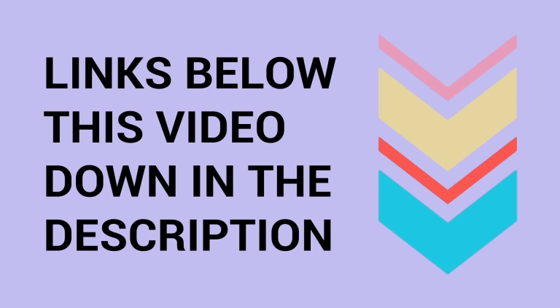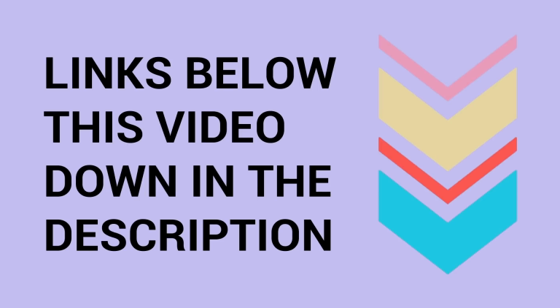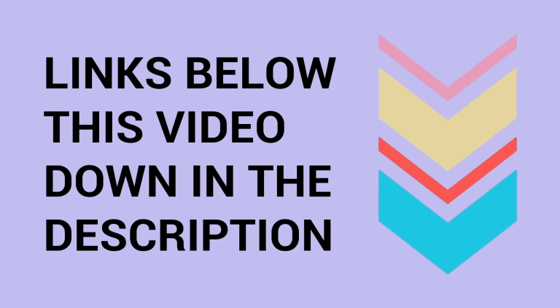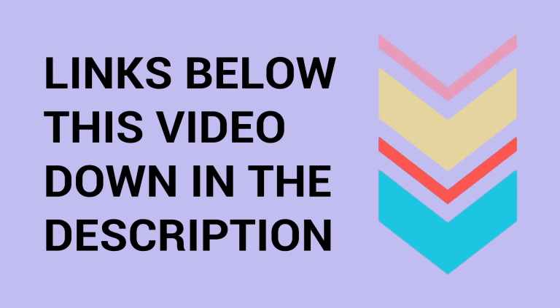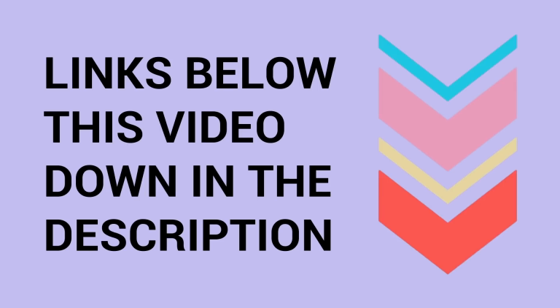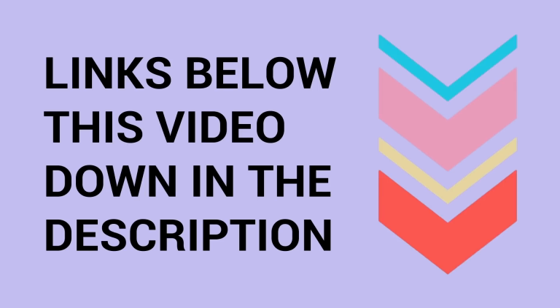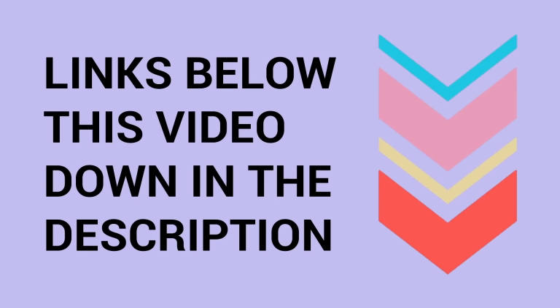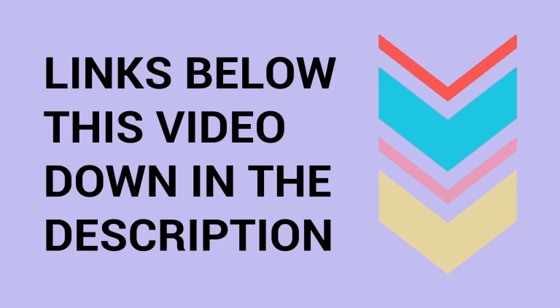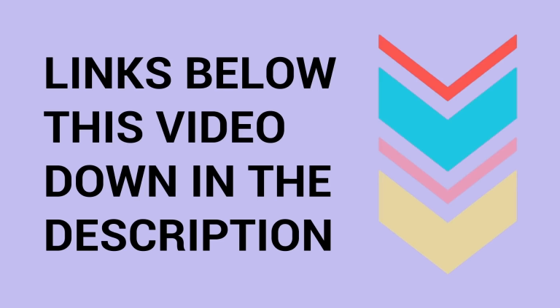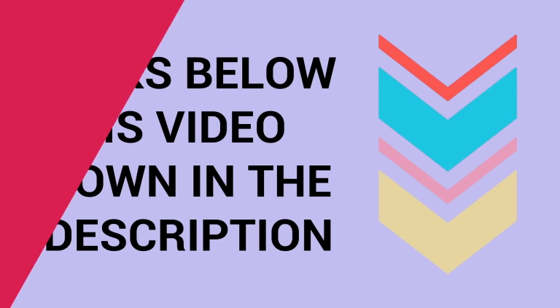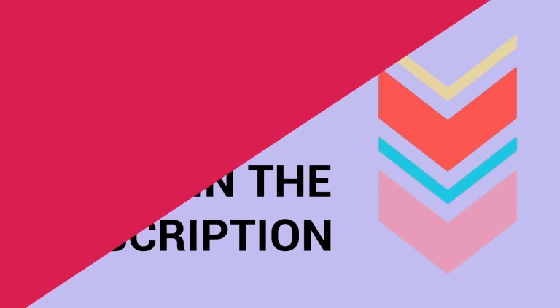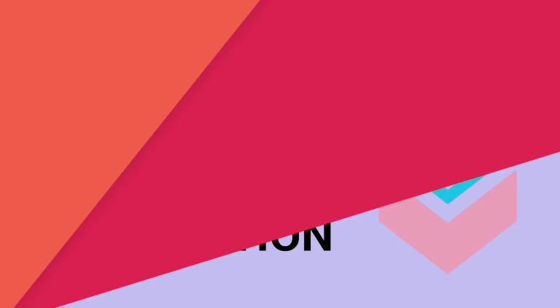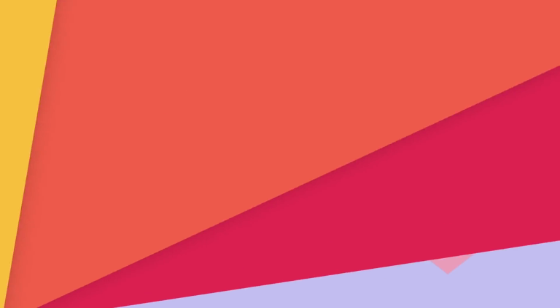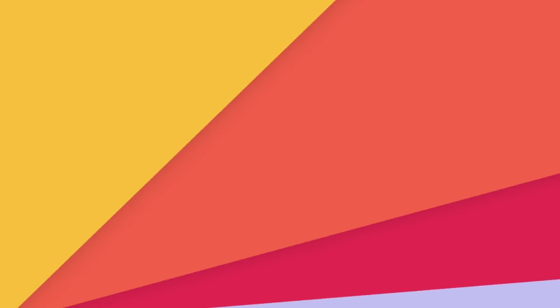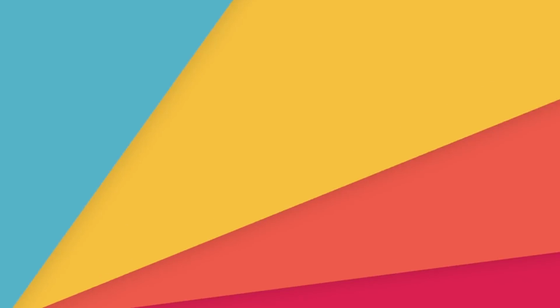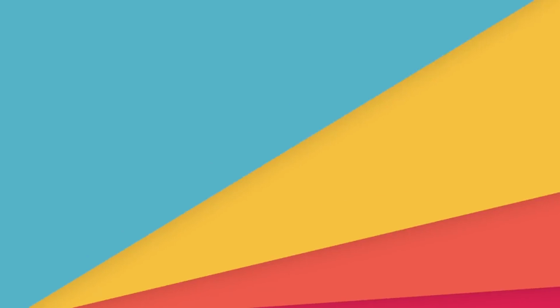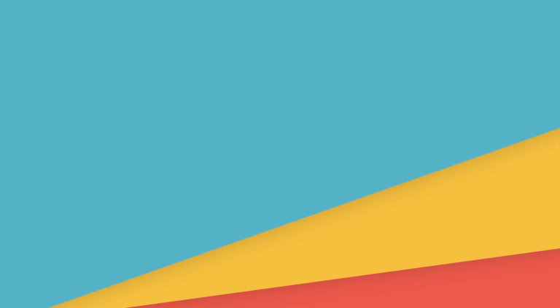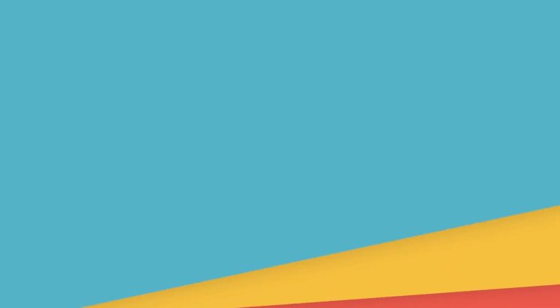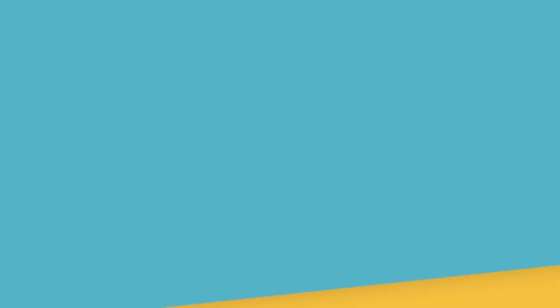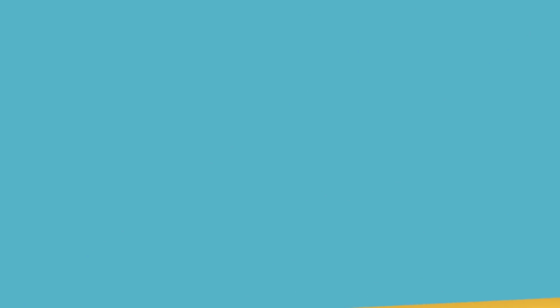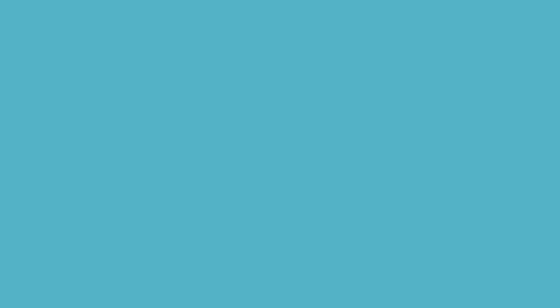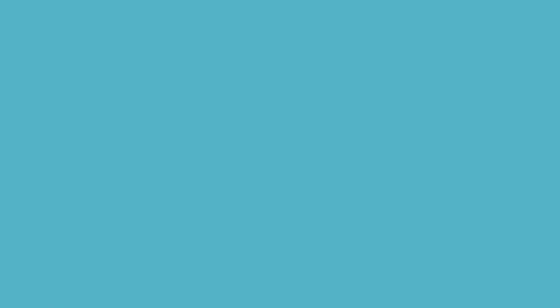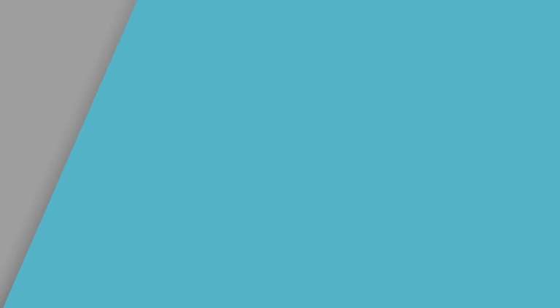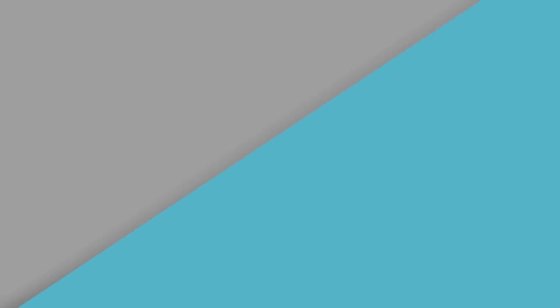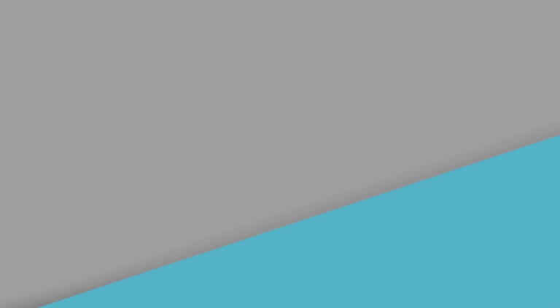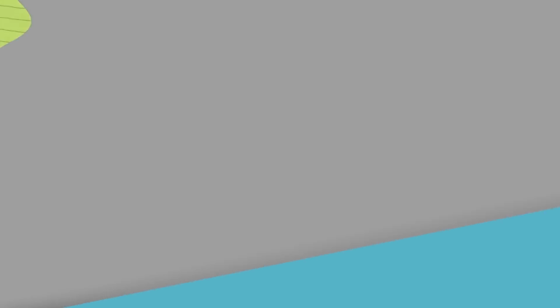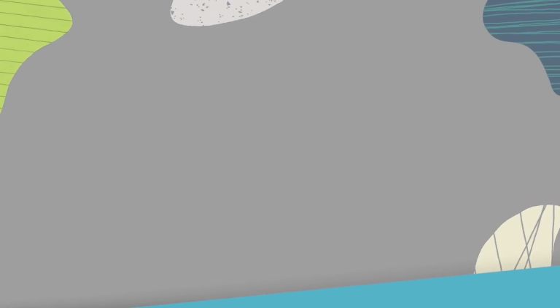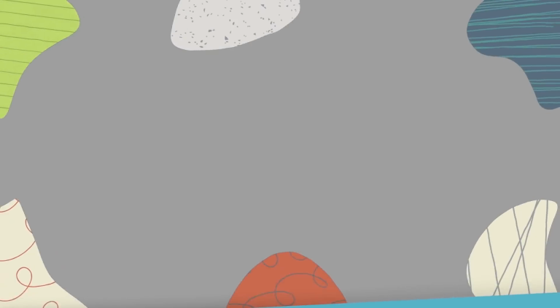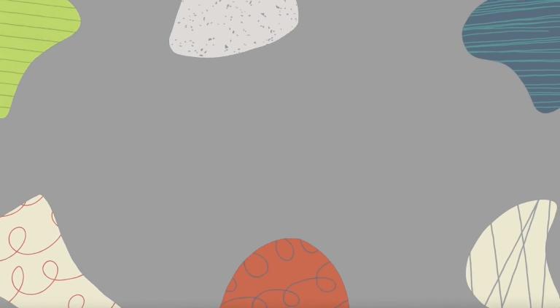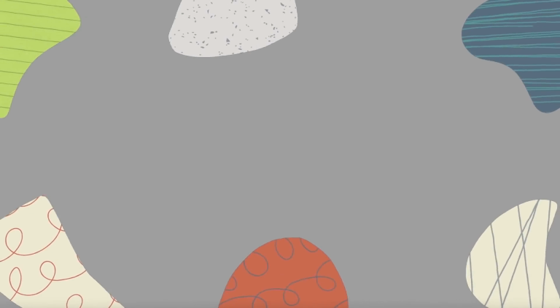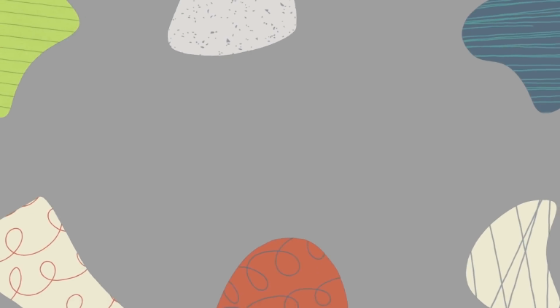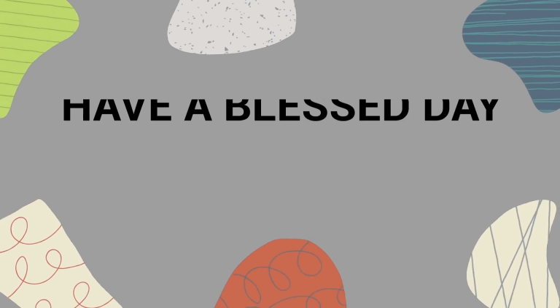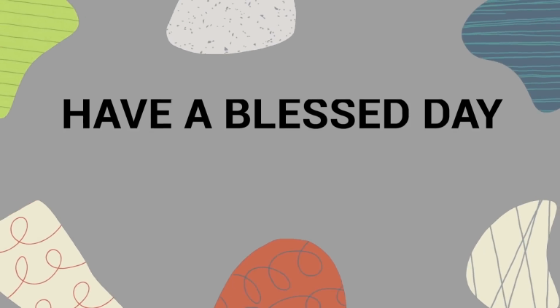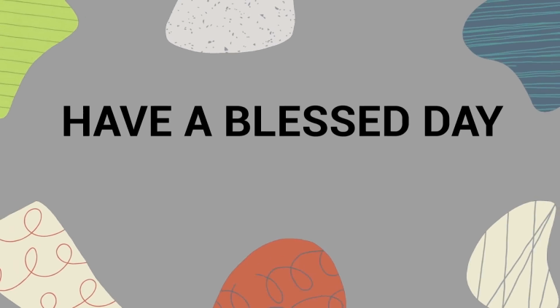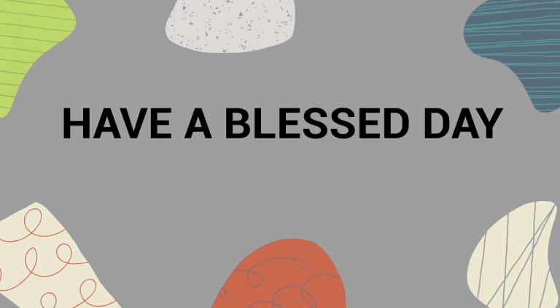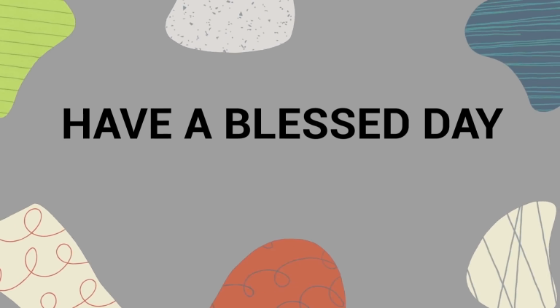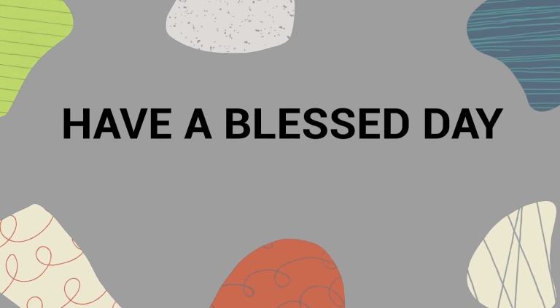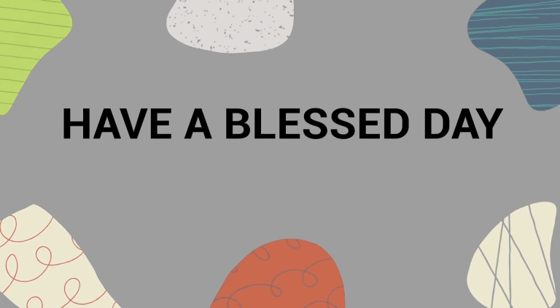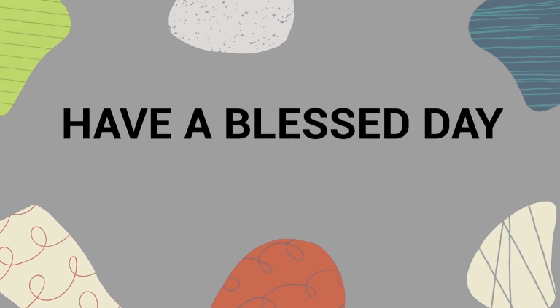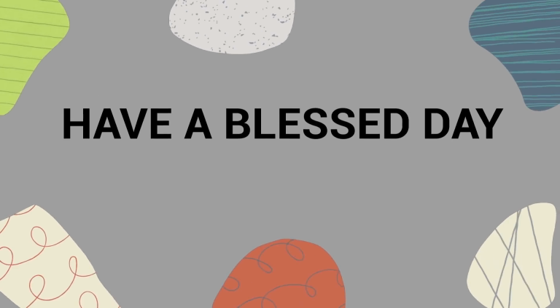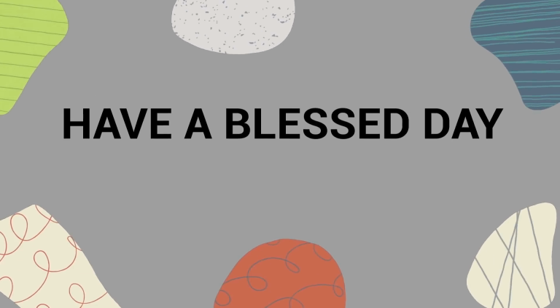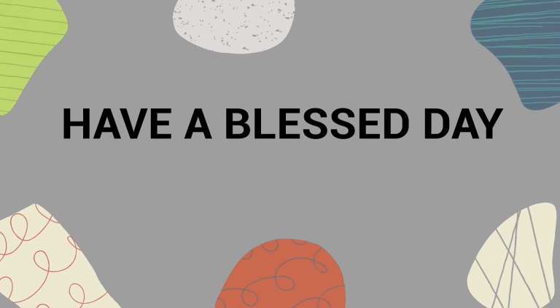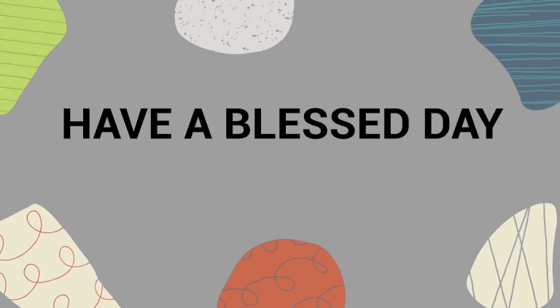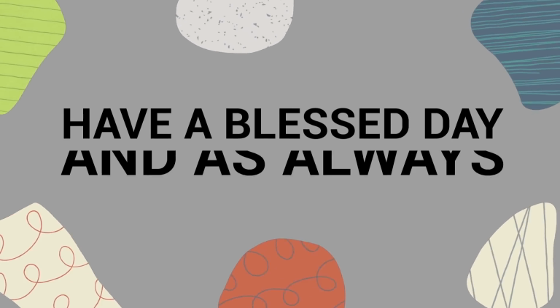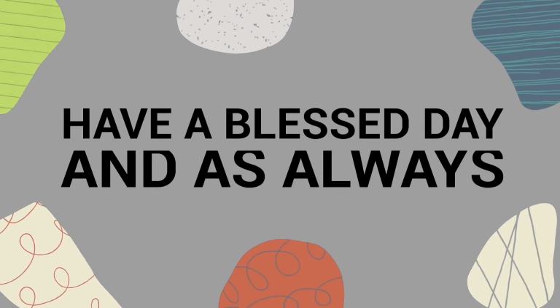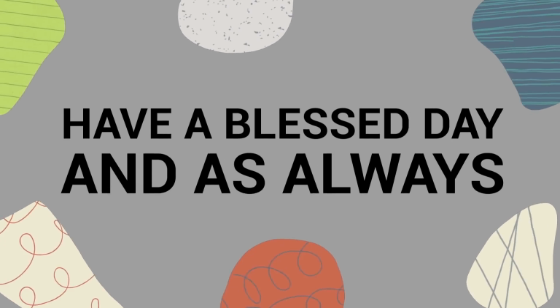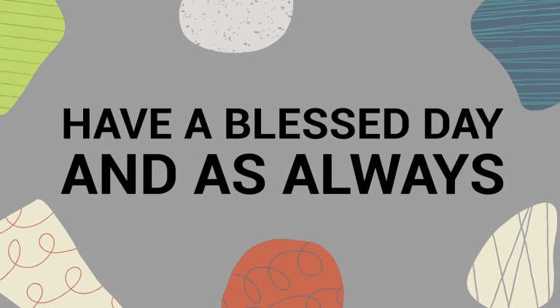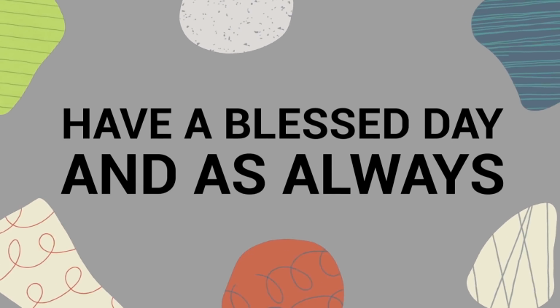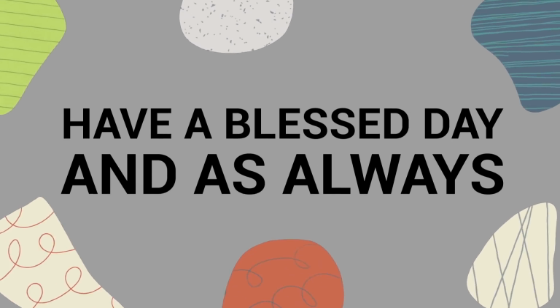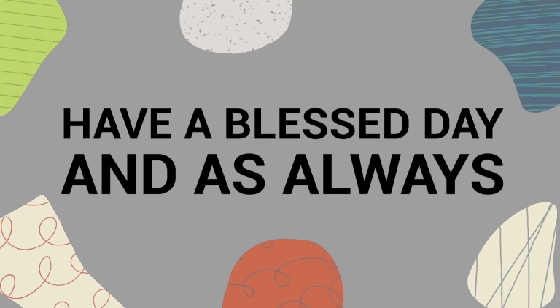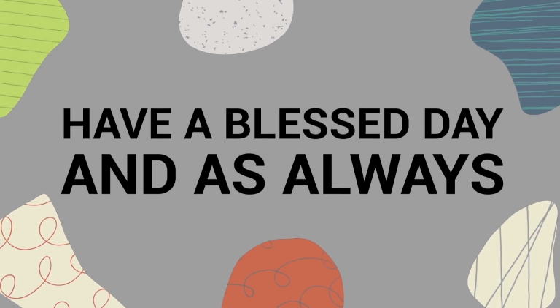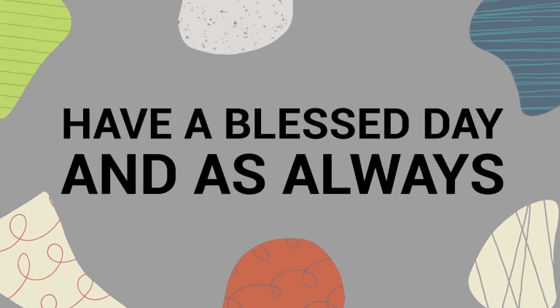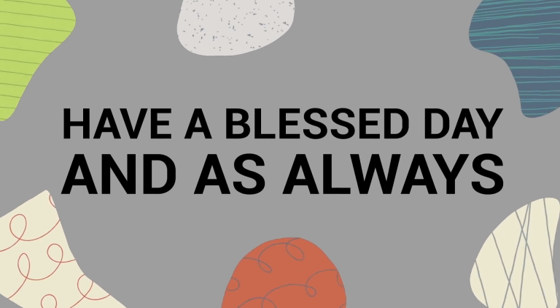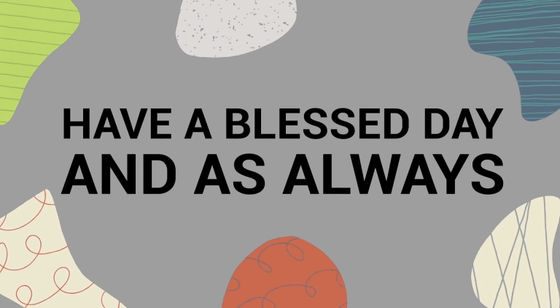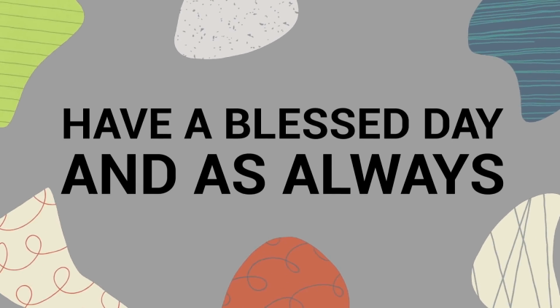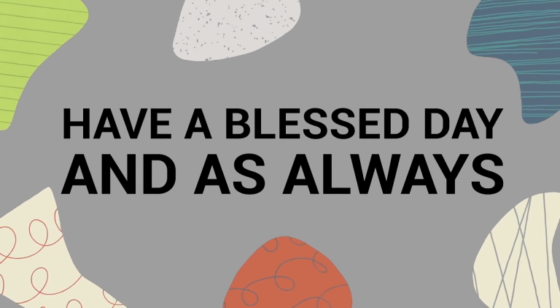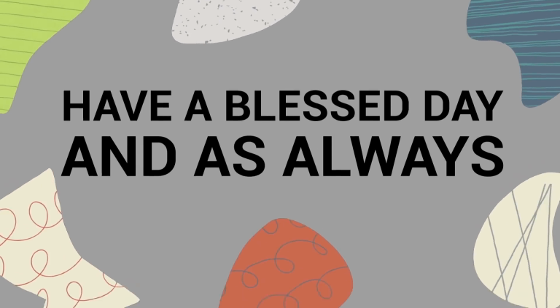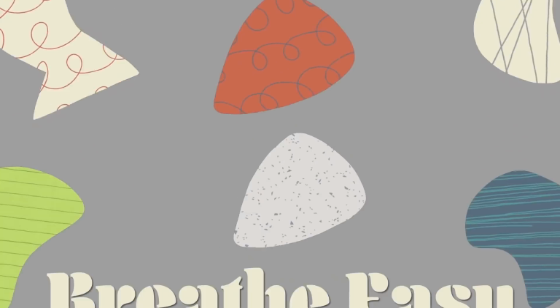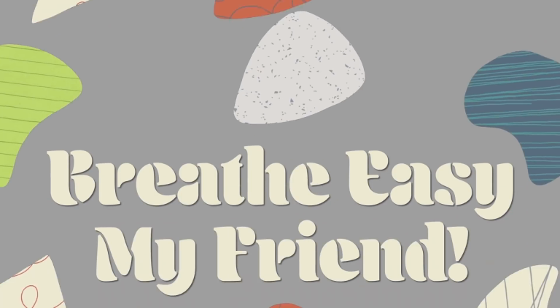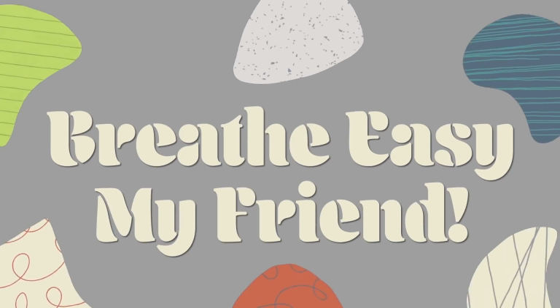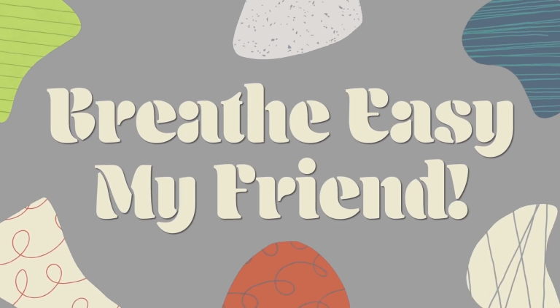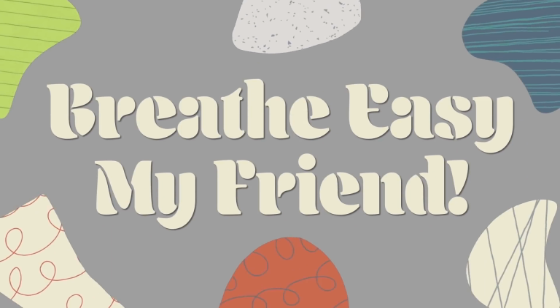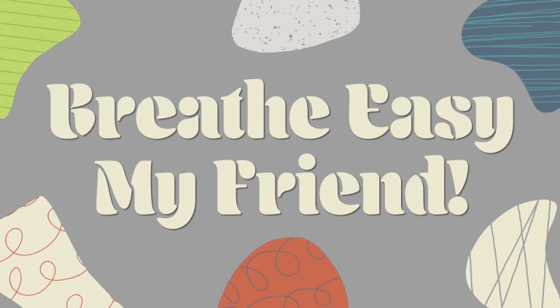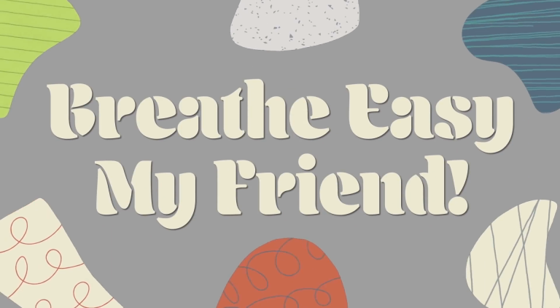I'll drop links to everything you need right below this video in the description. Thank you so much for watching all the way to the end. Have a blessed day, and as always, real easy my friend.